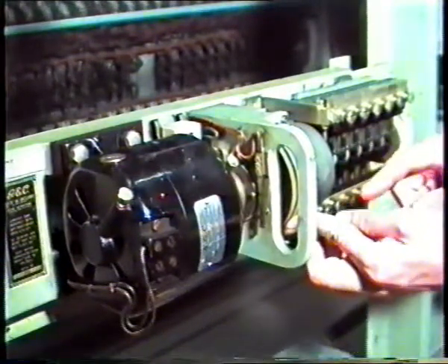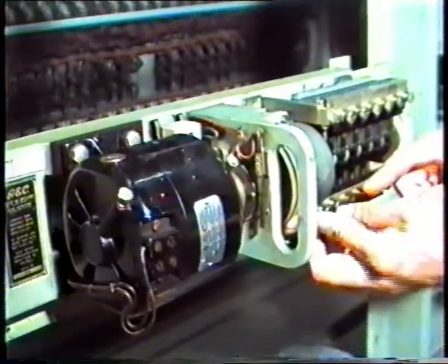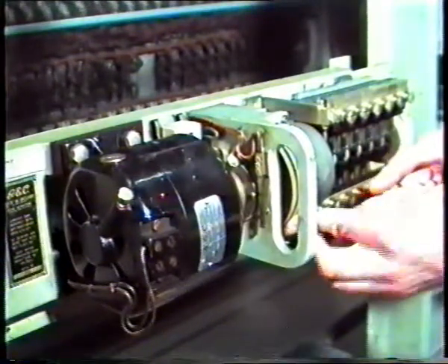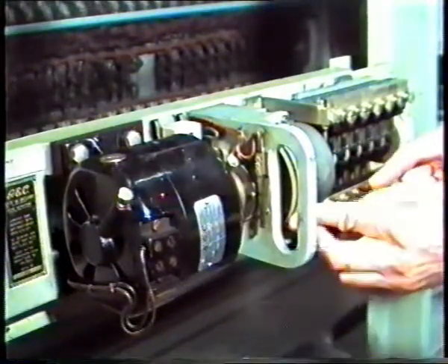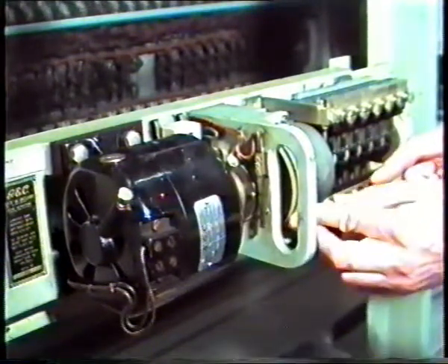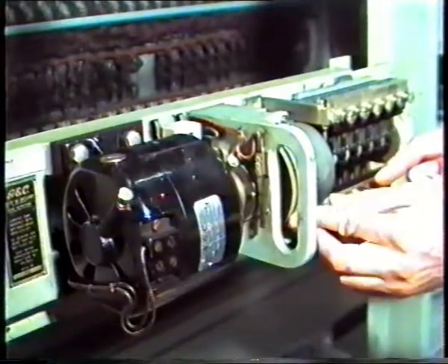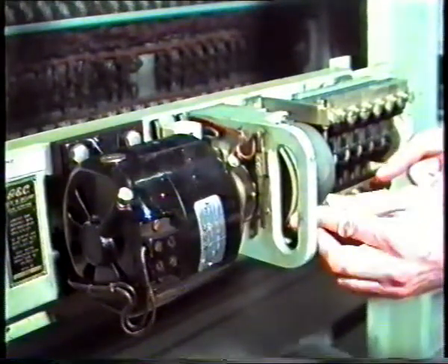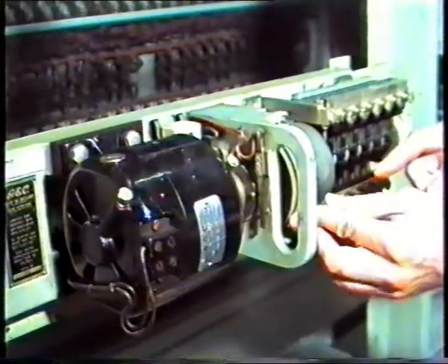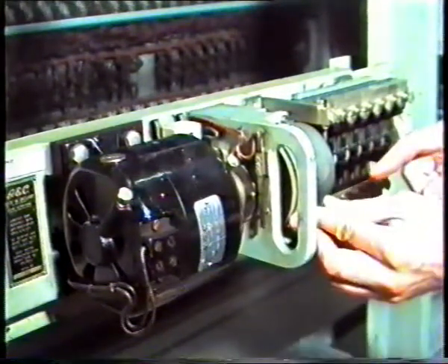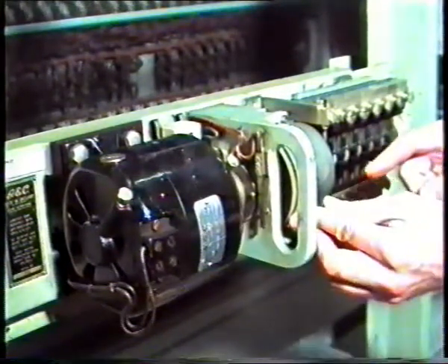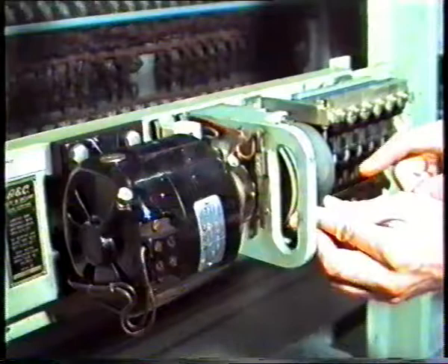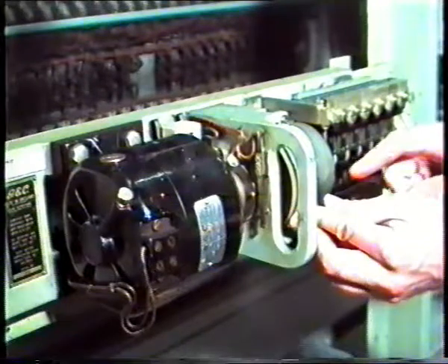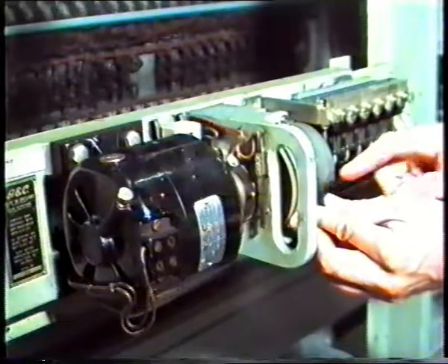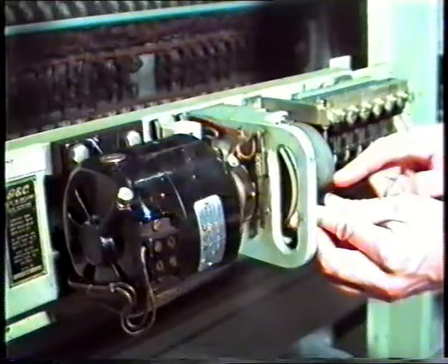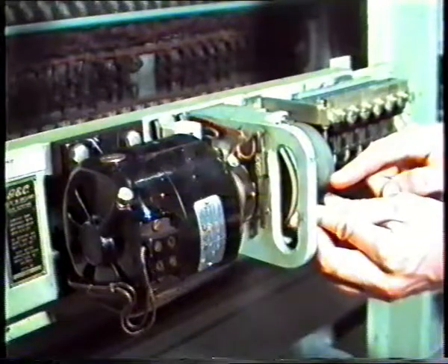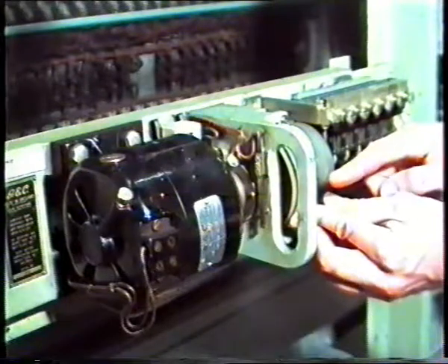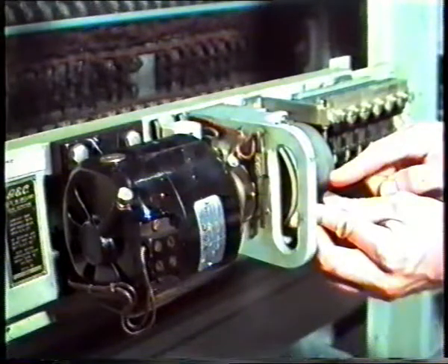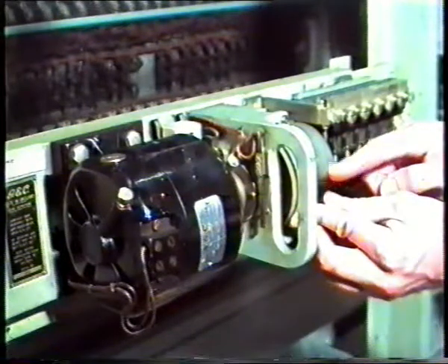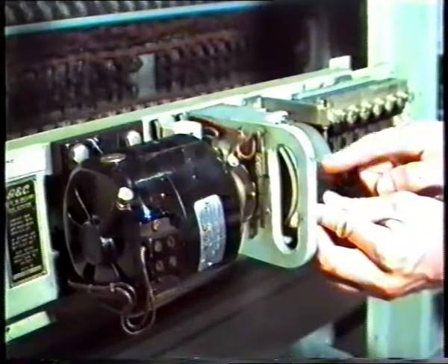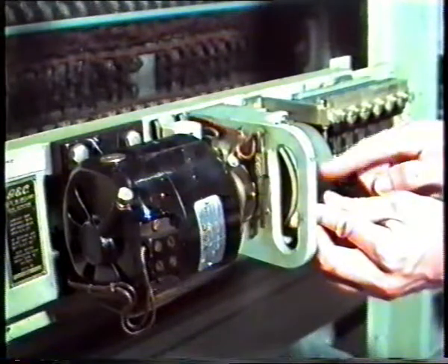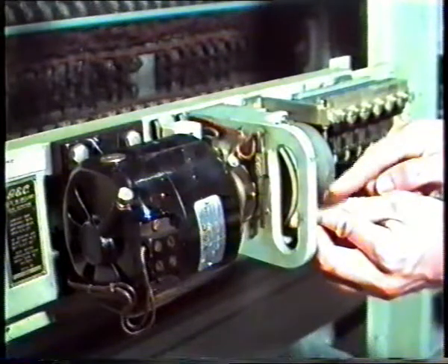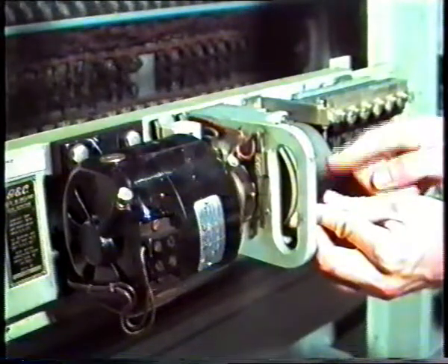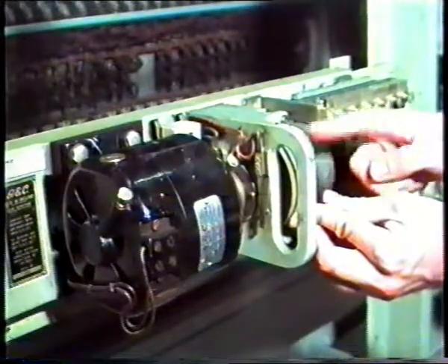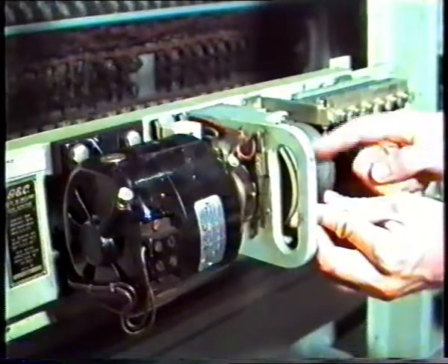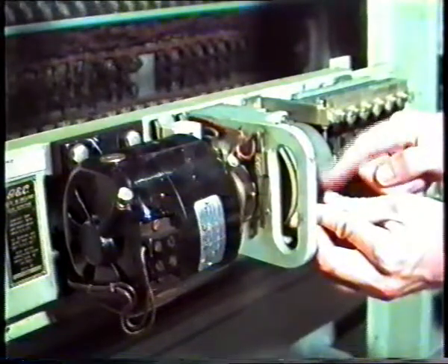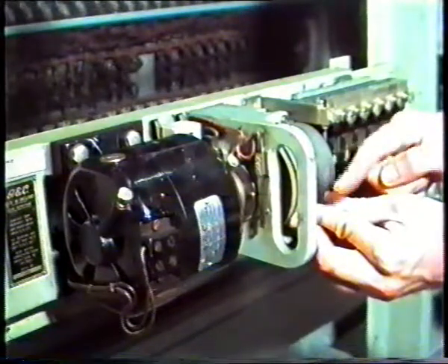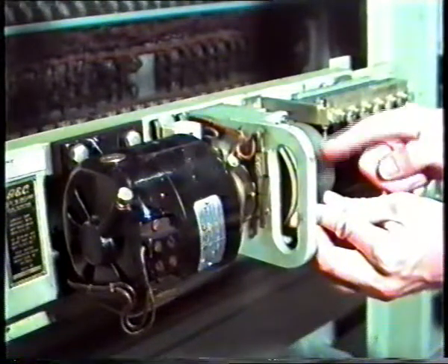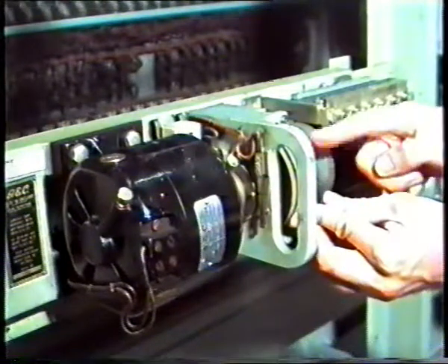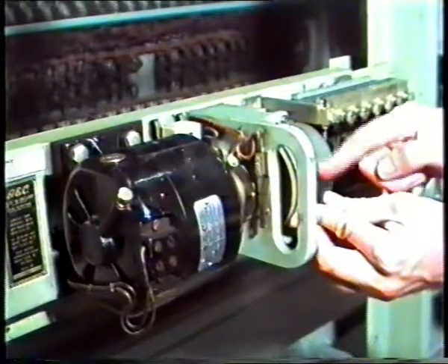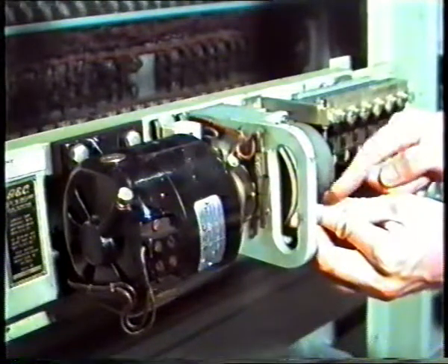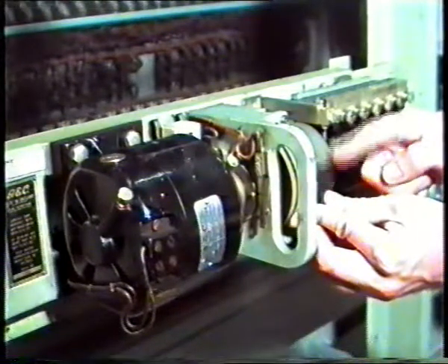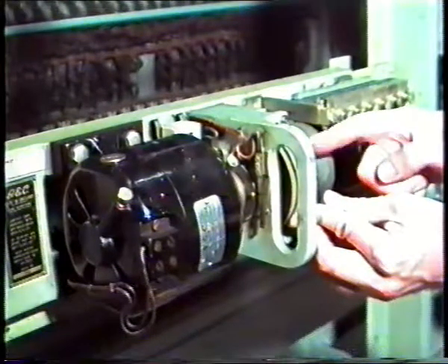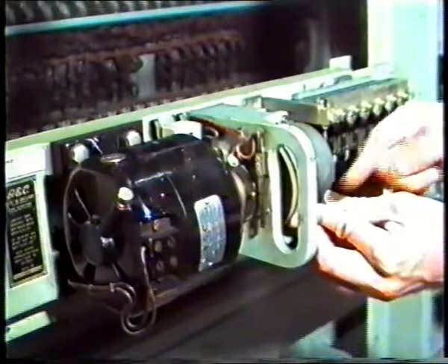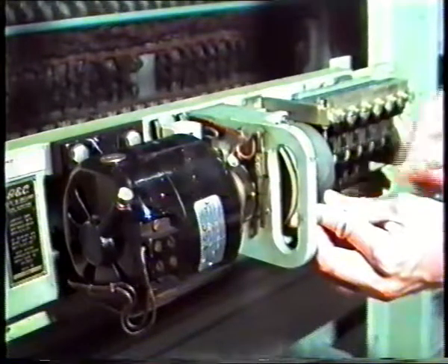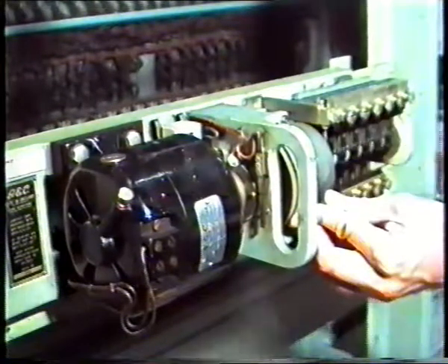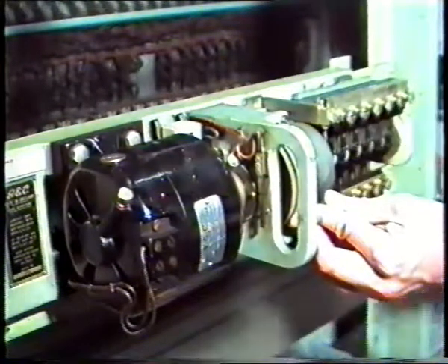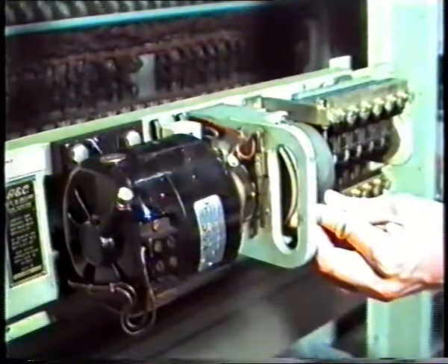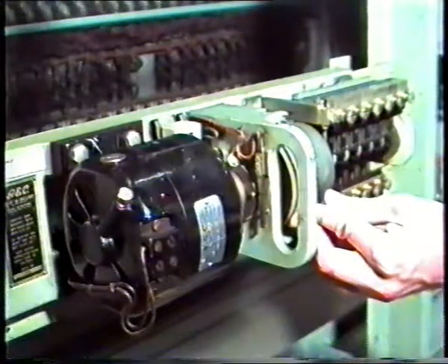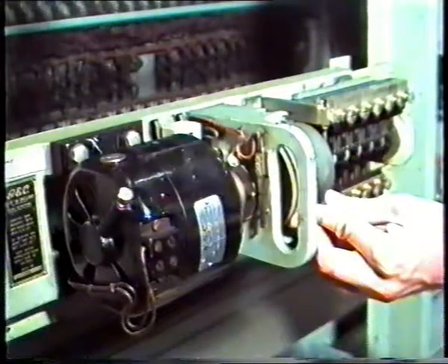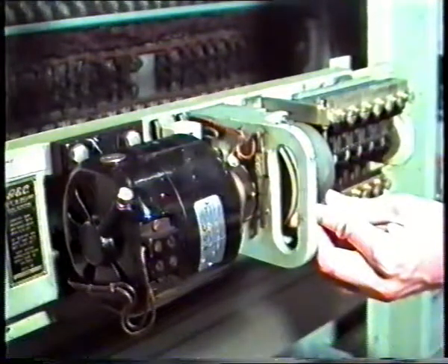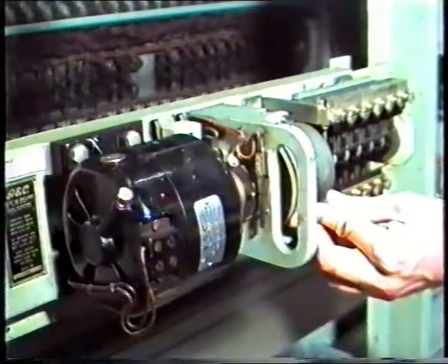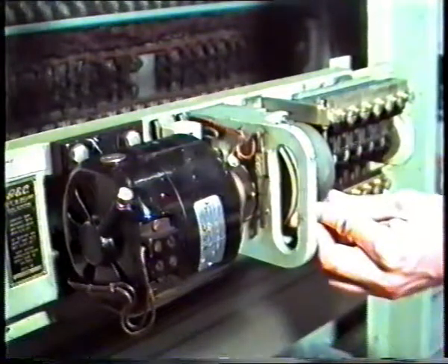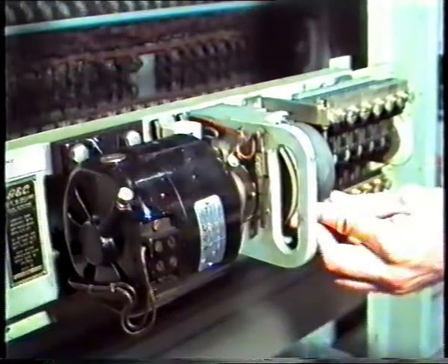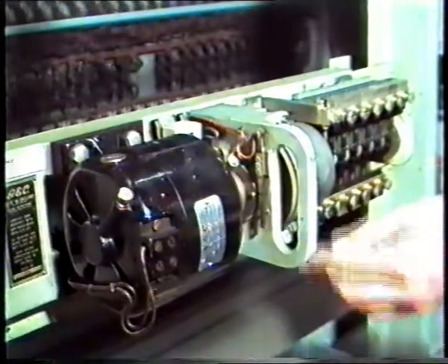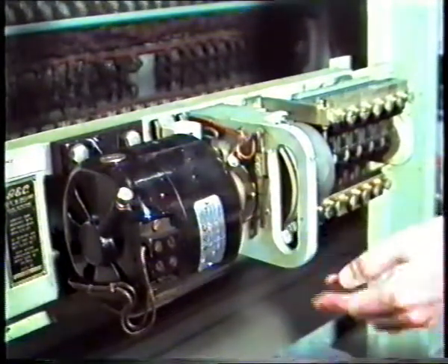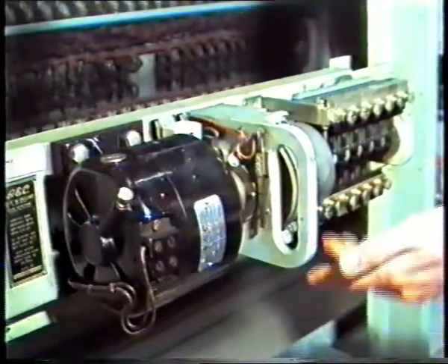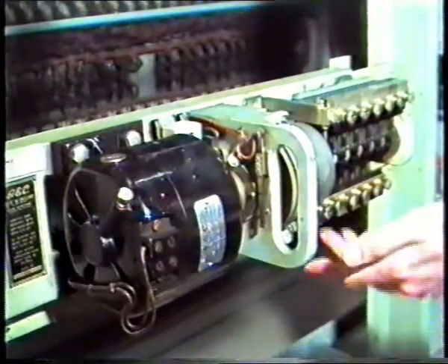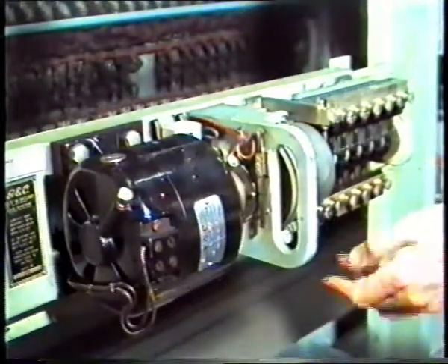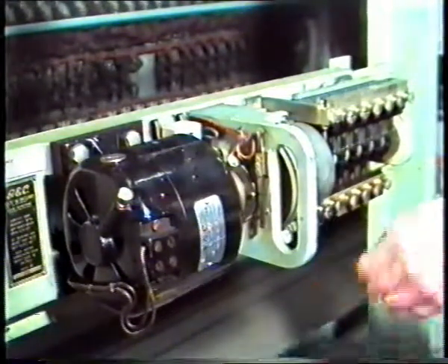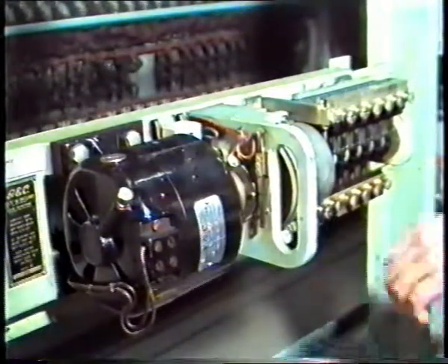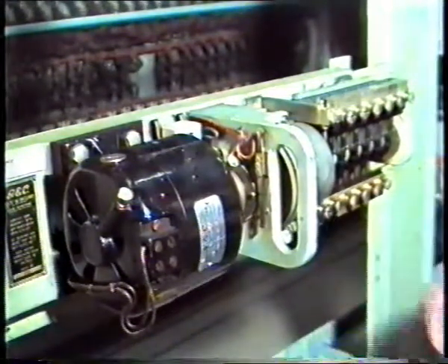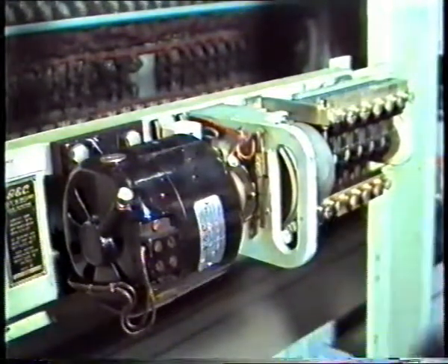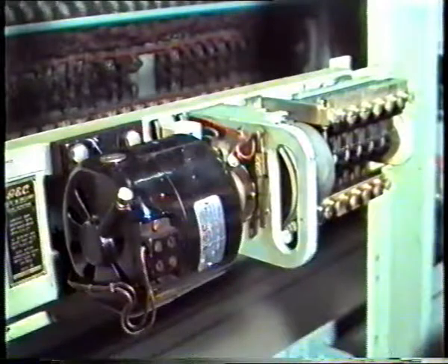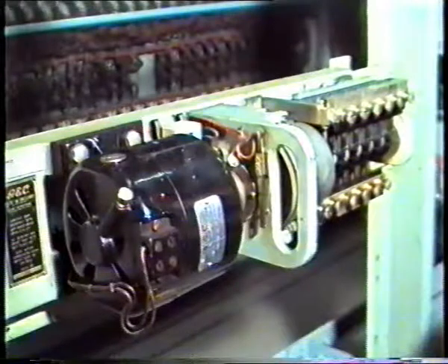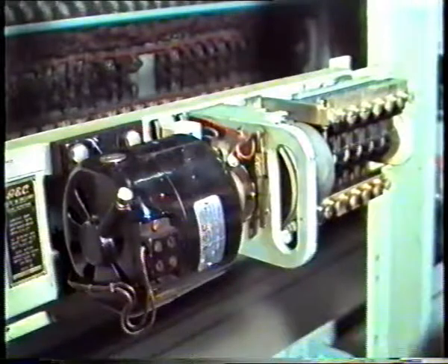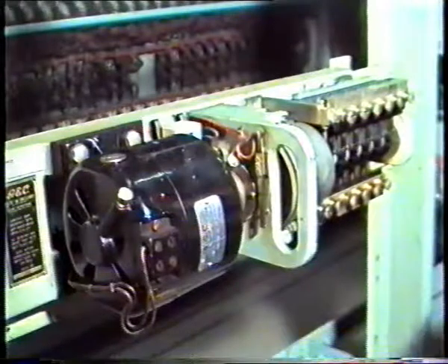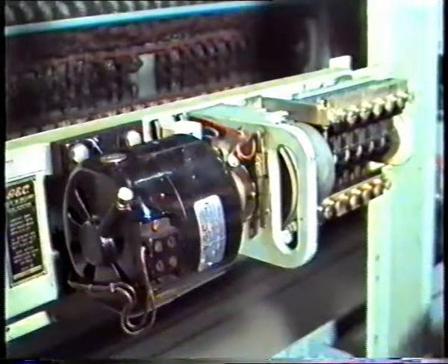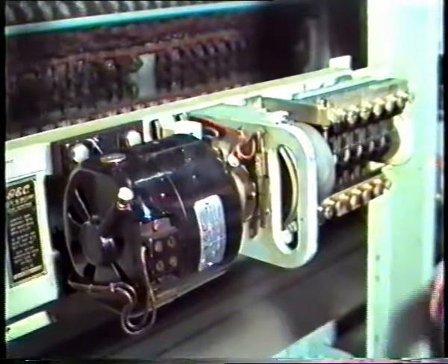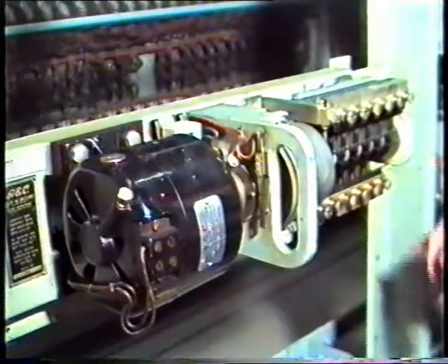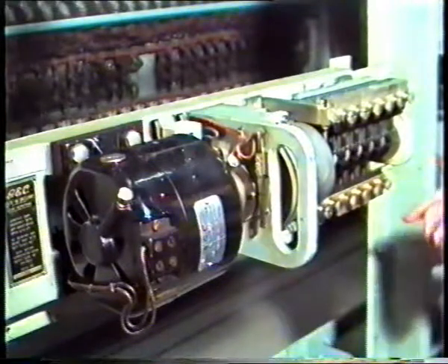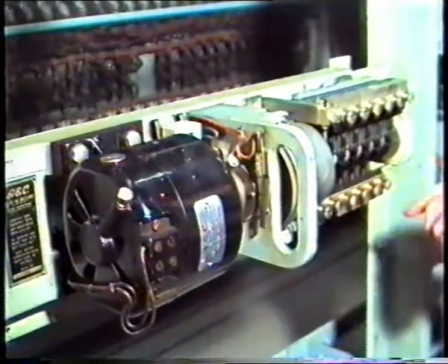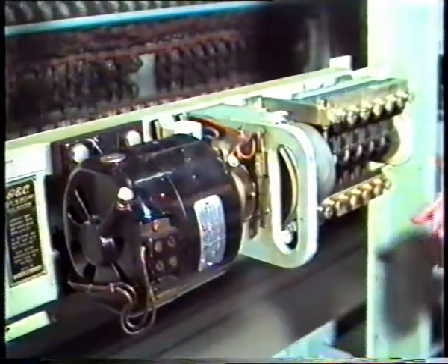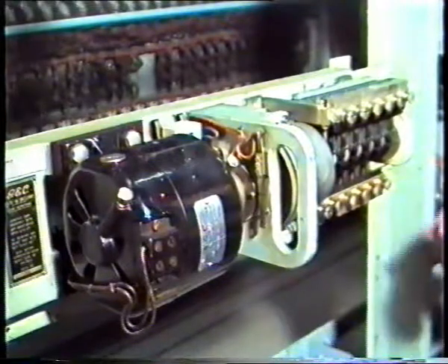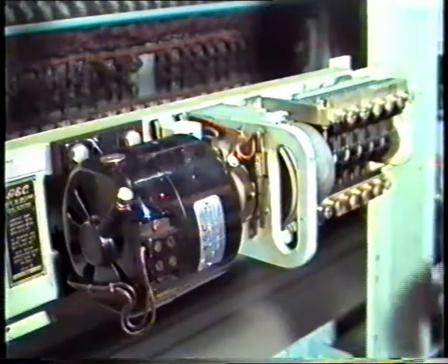I'll speed it up and it'll turn the other way. That's all it is. That's an impulse simulator.